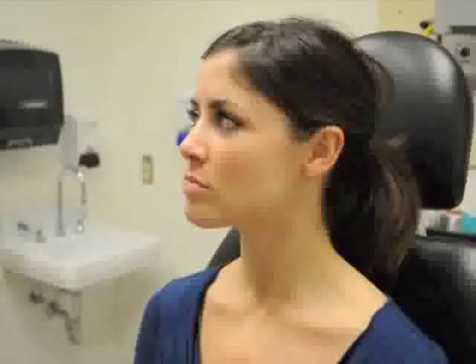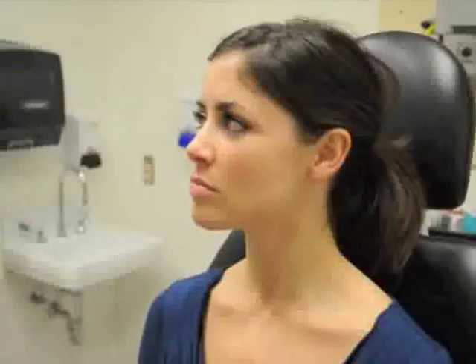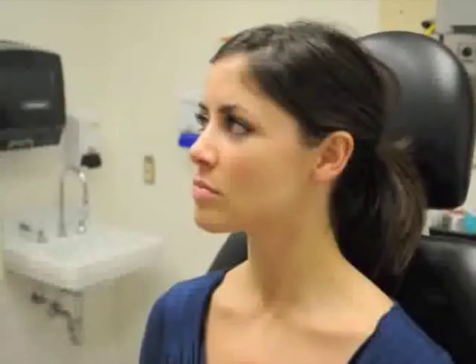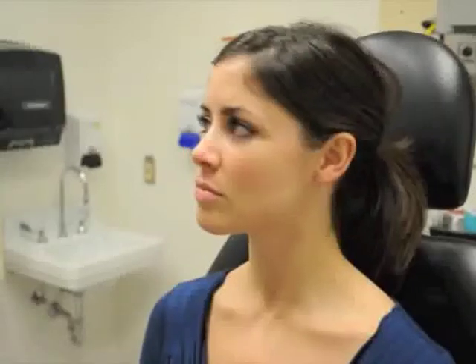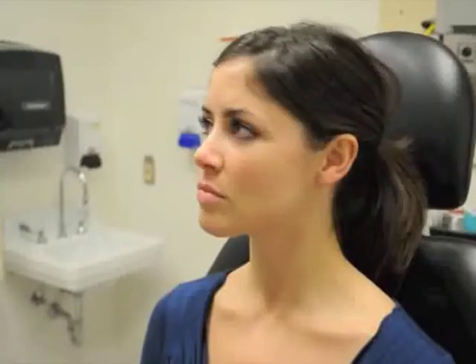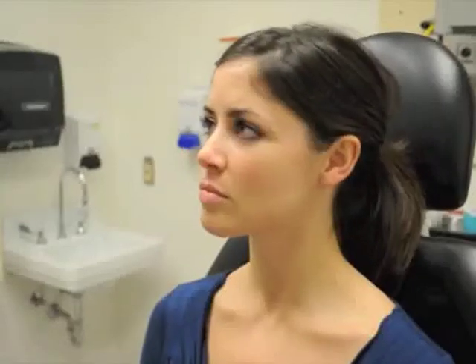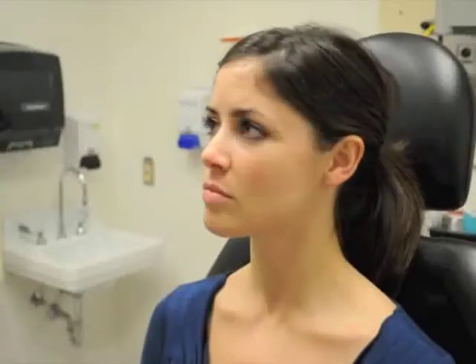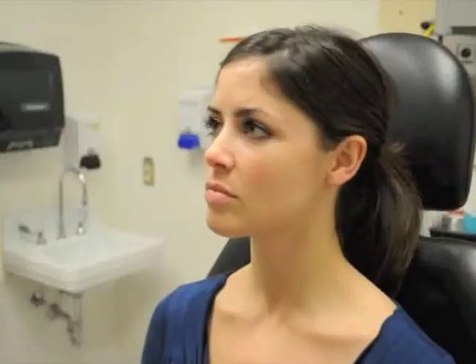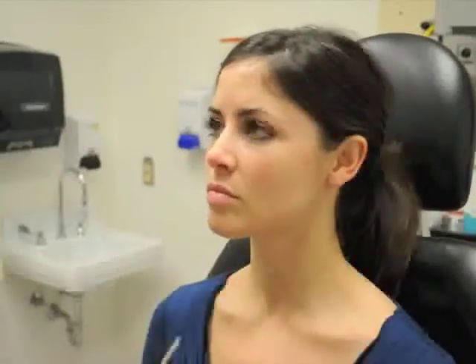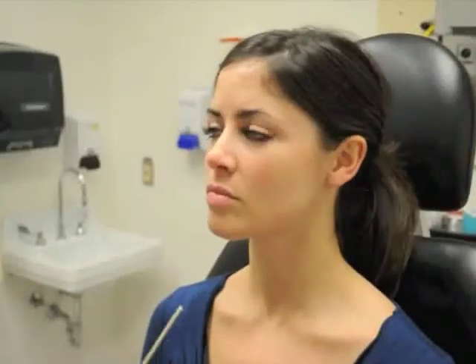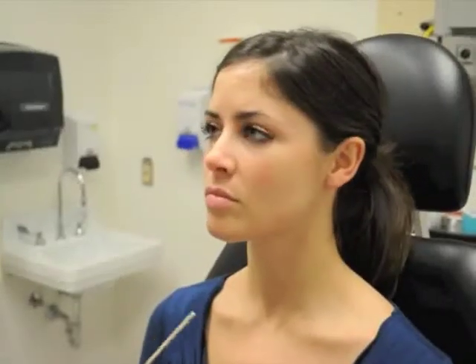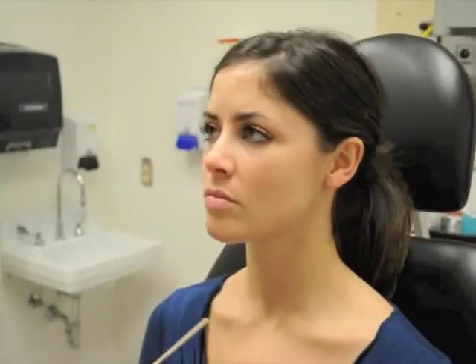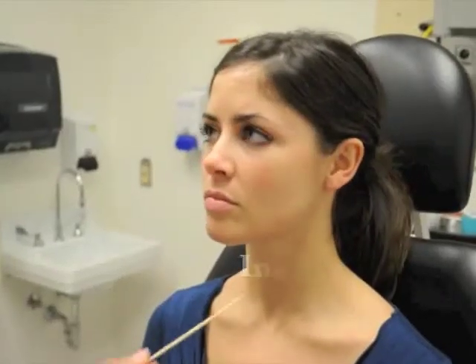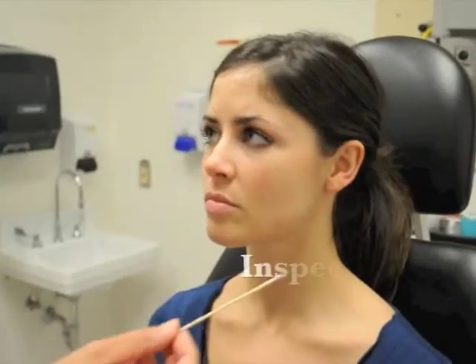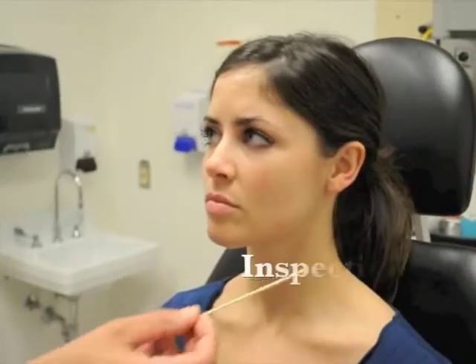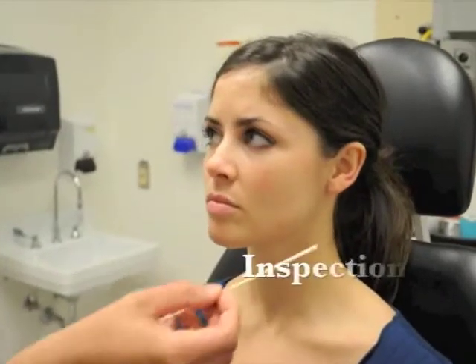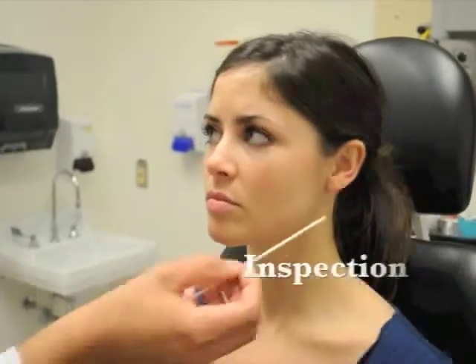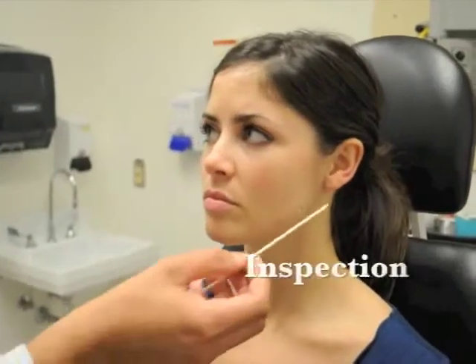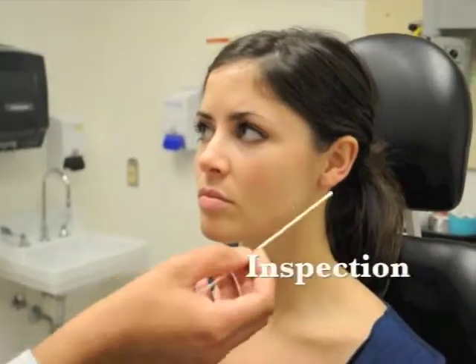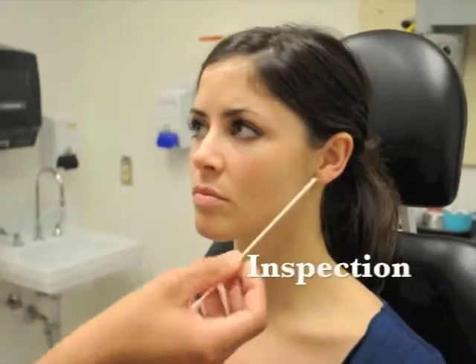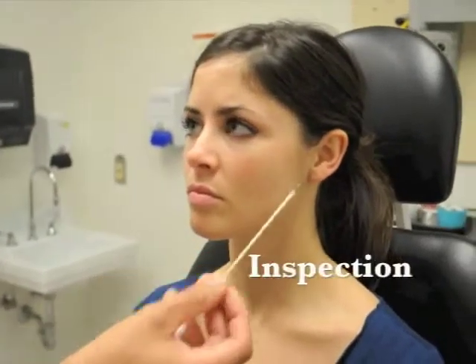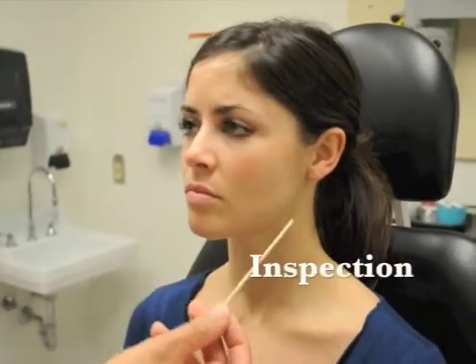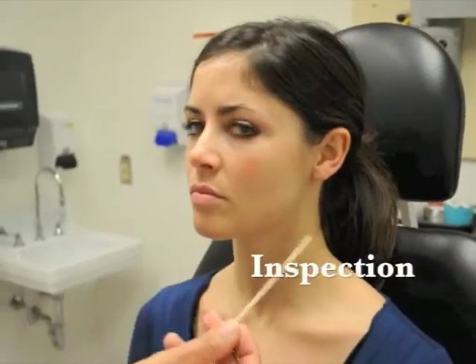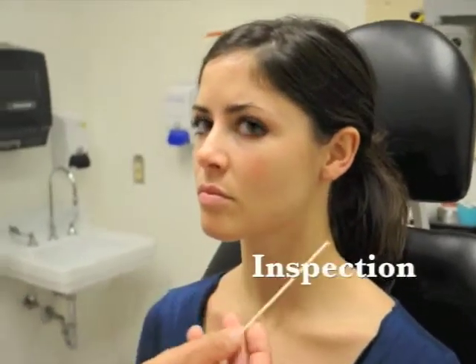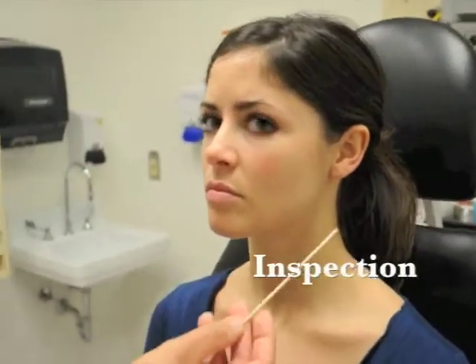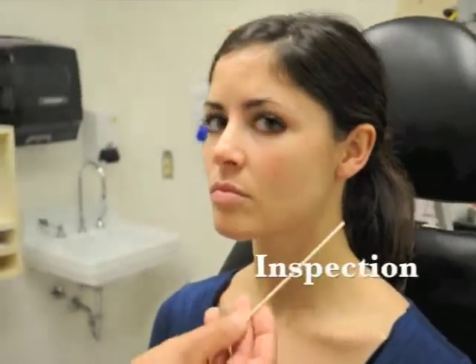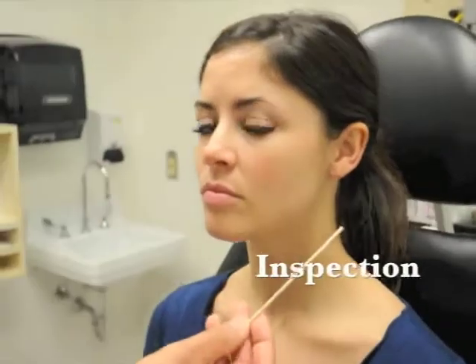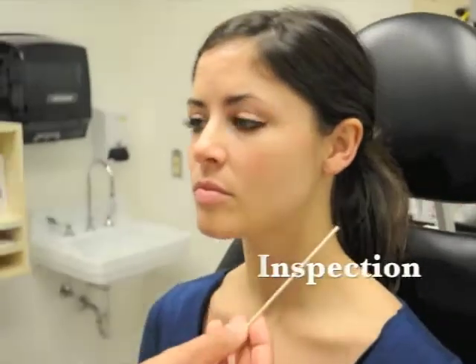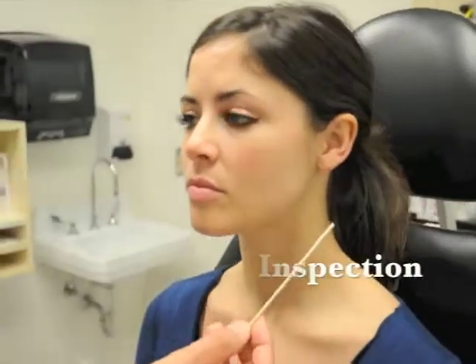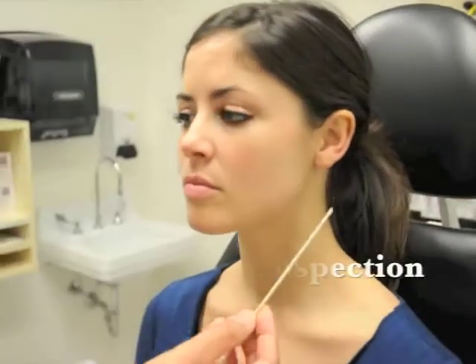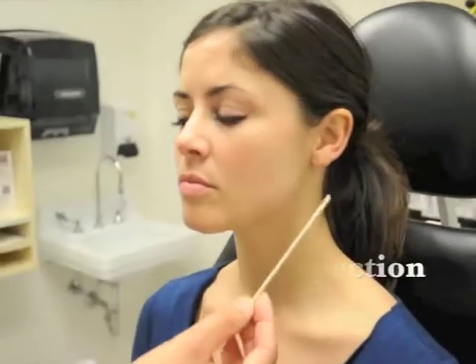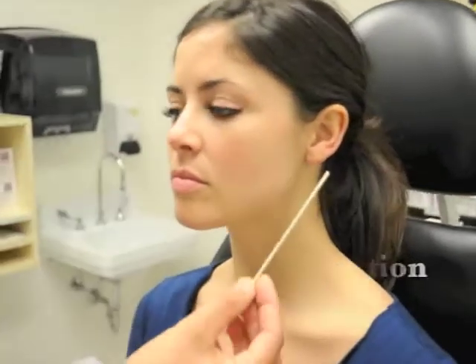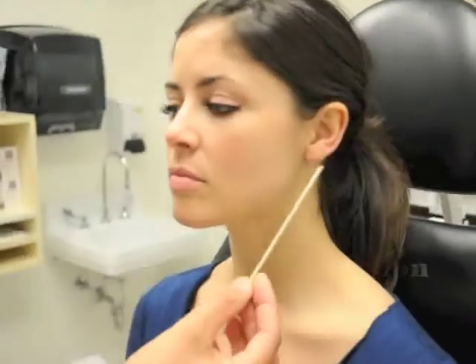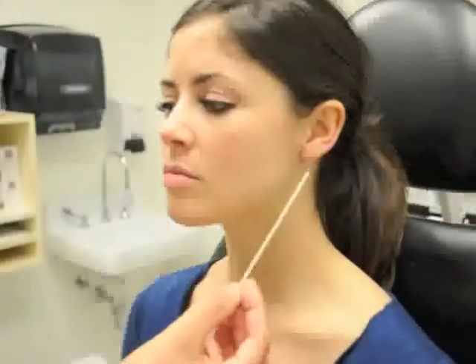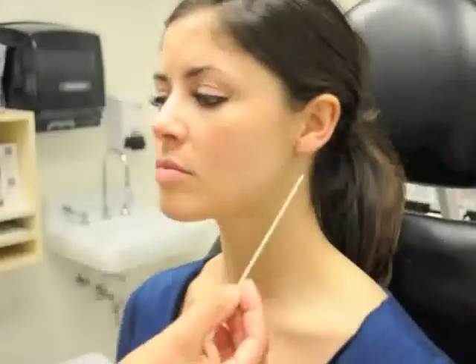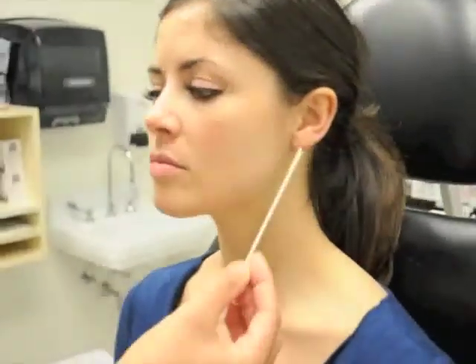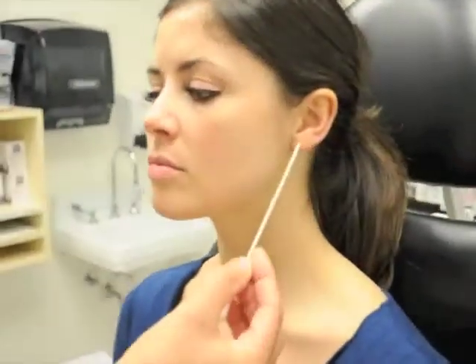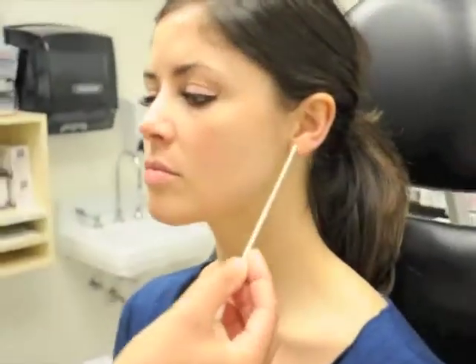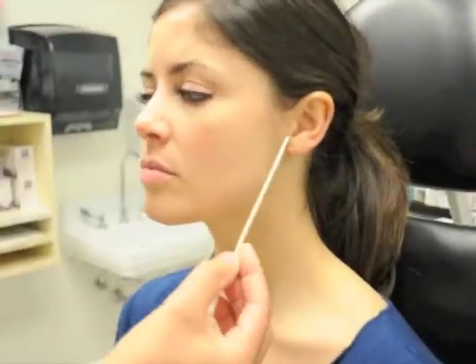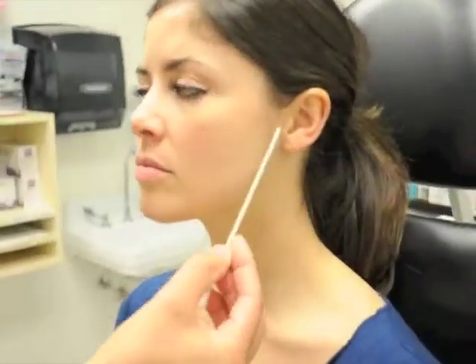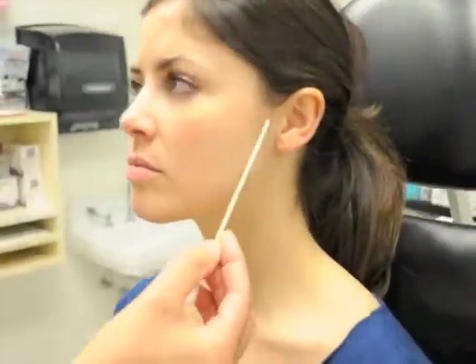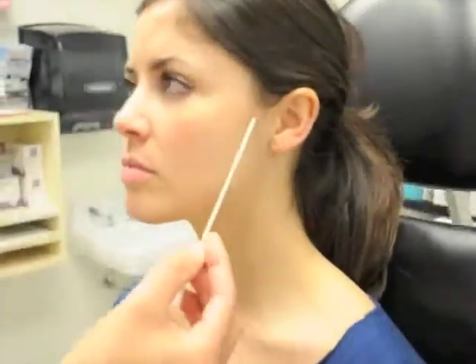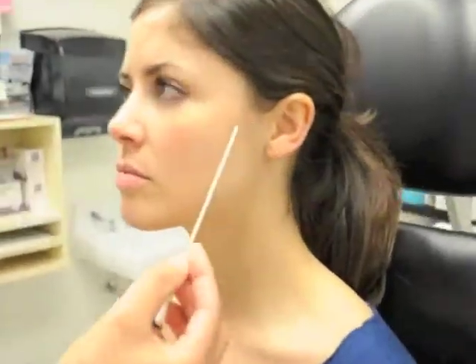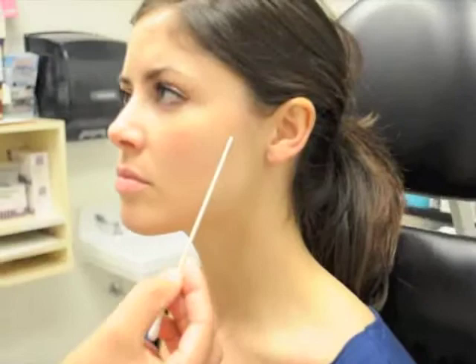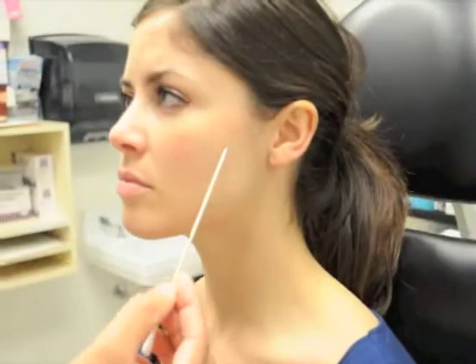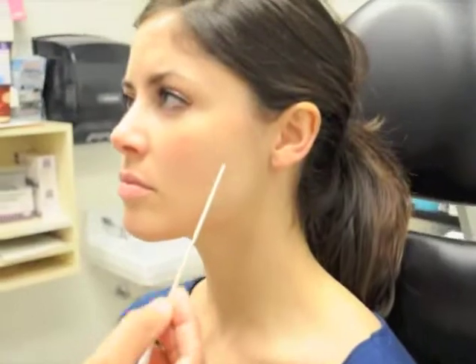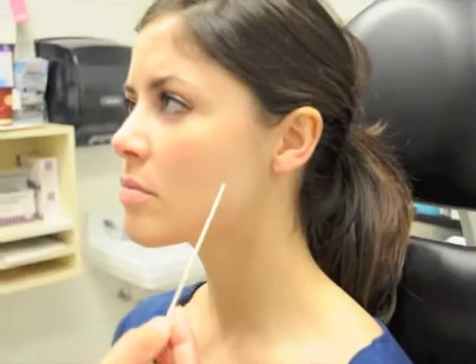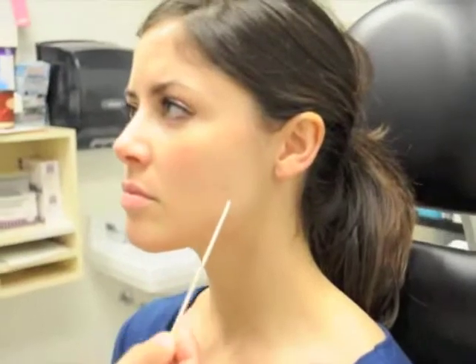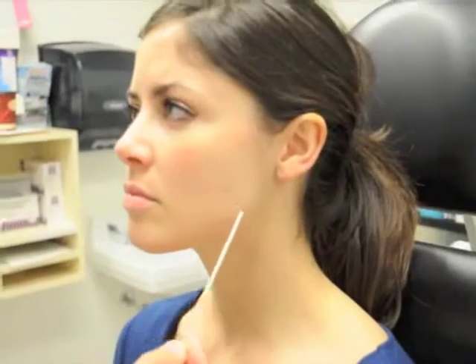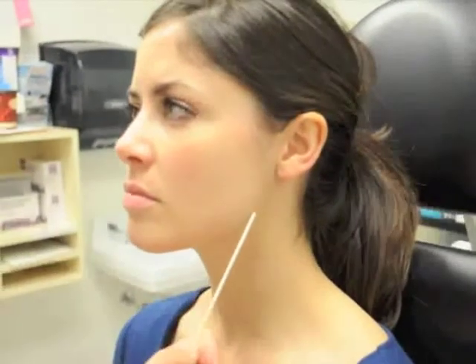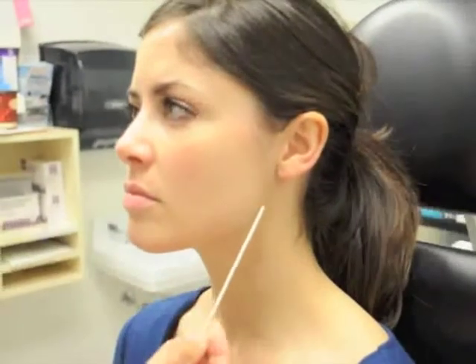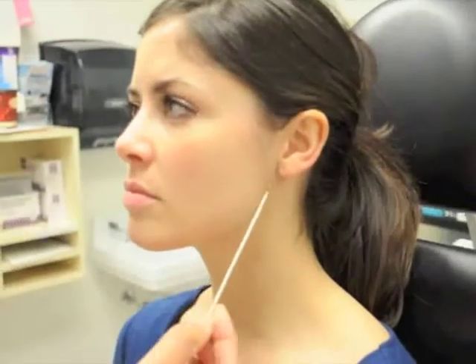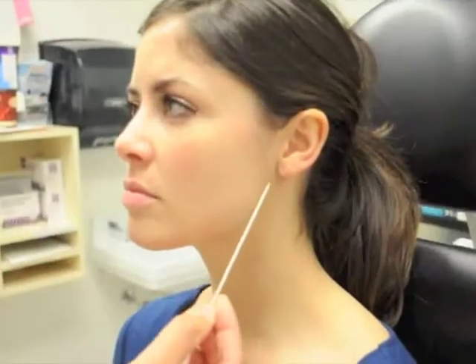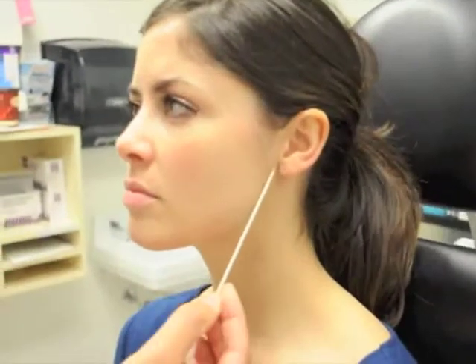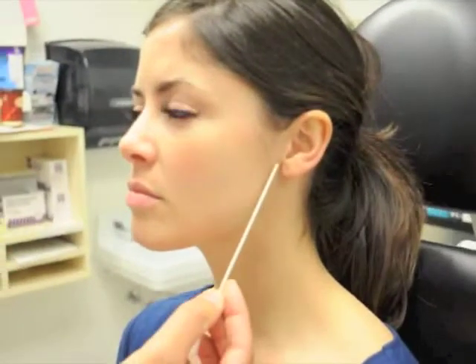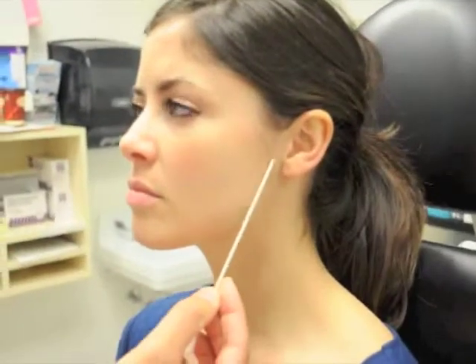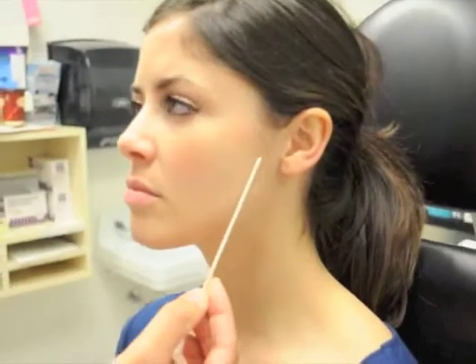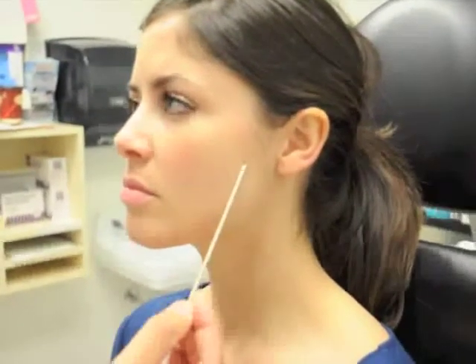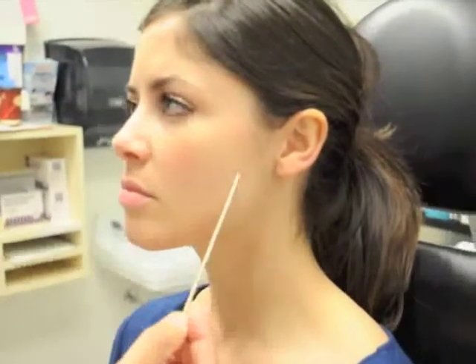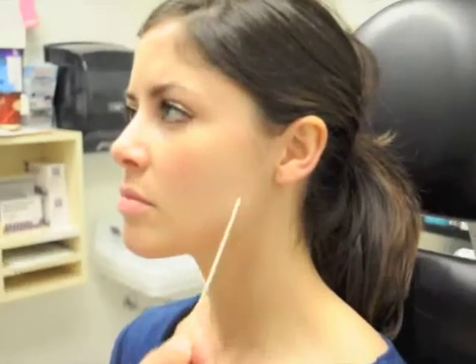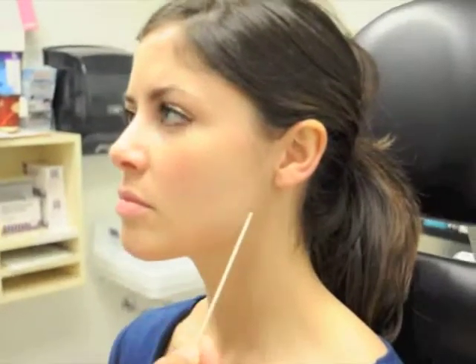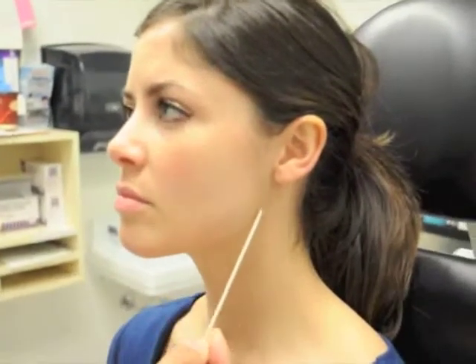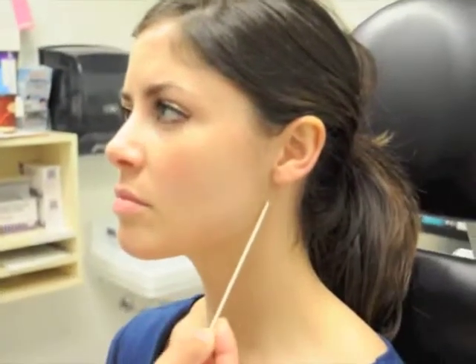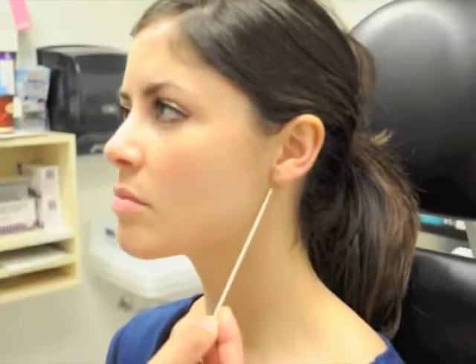Let's go through some of the topographical landmarks of the head and neck here. In Brittany's cheek, underneath here sits the parotid gland.